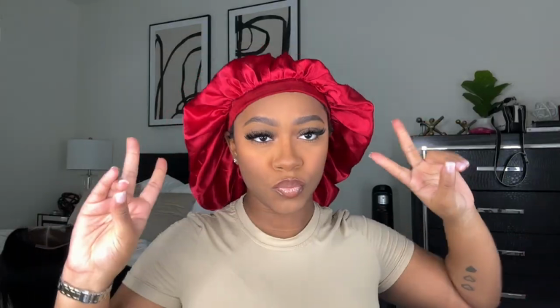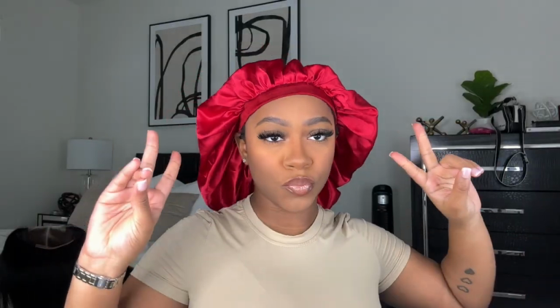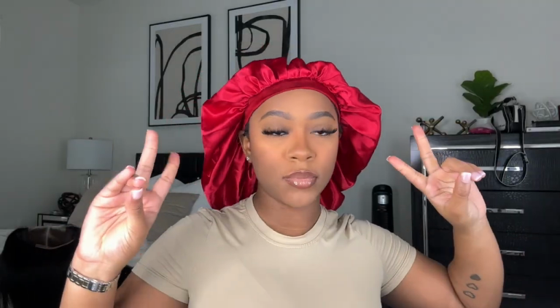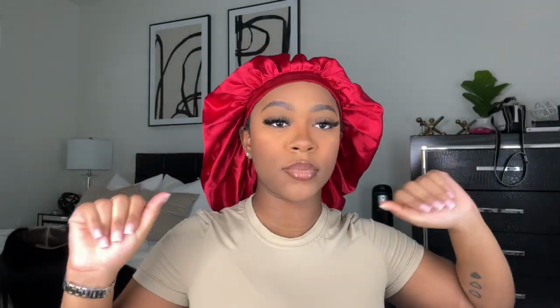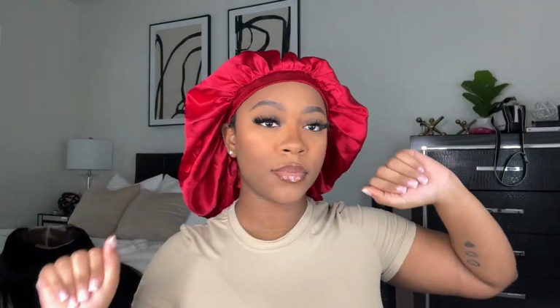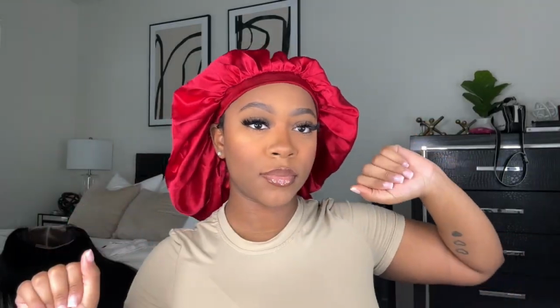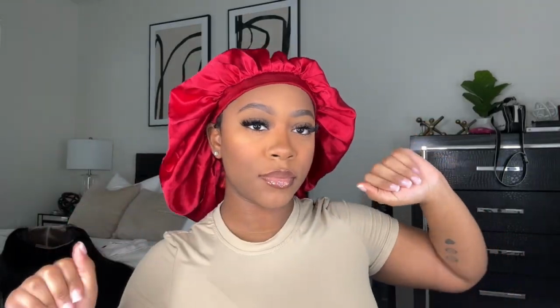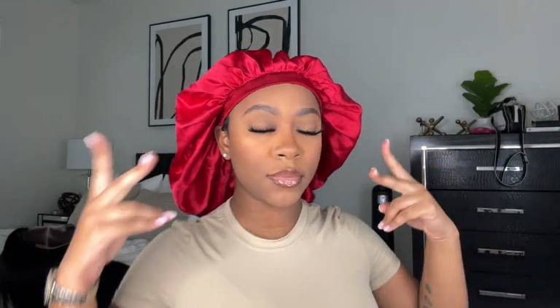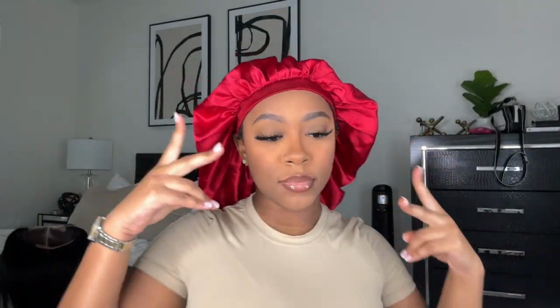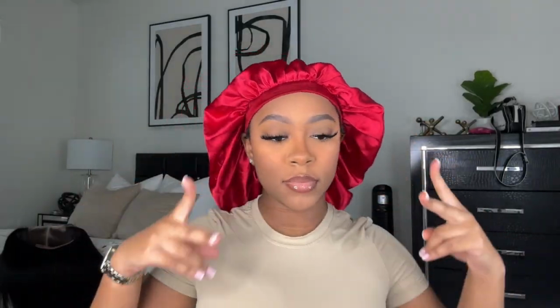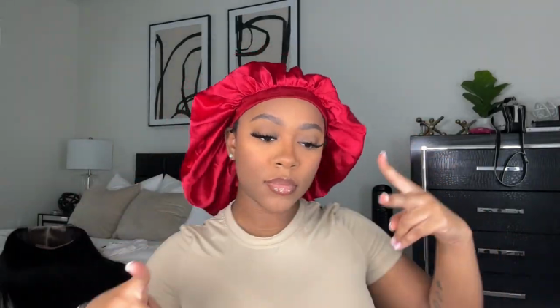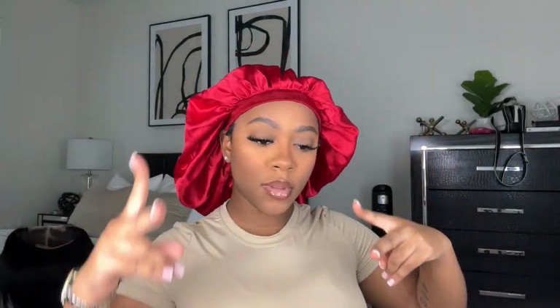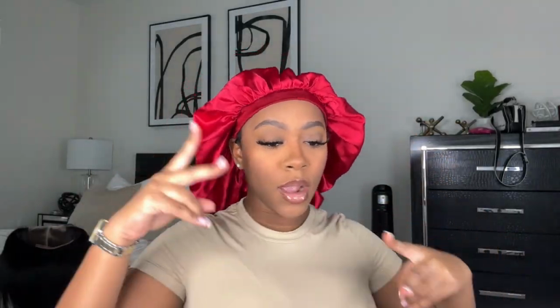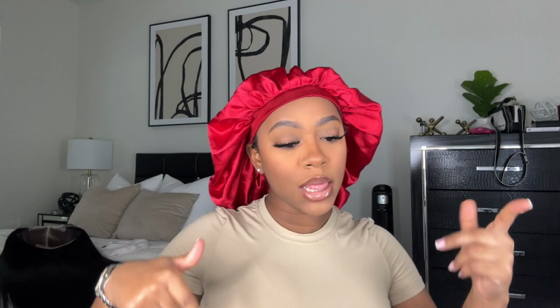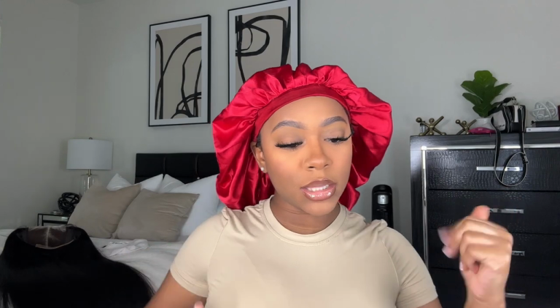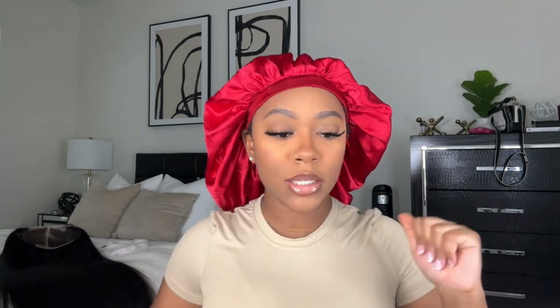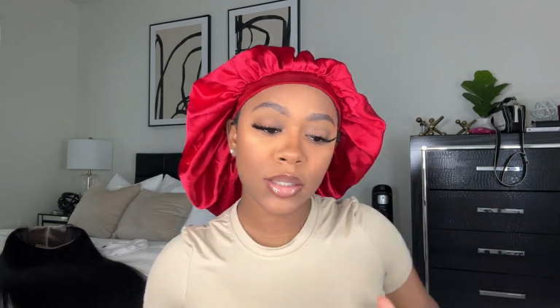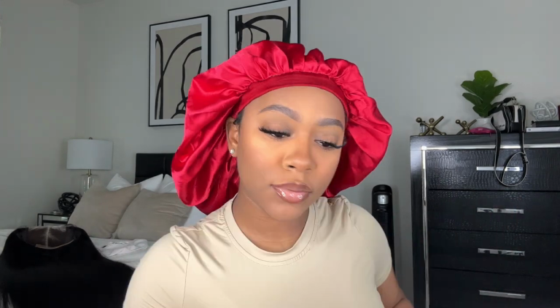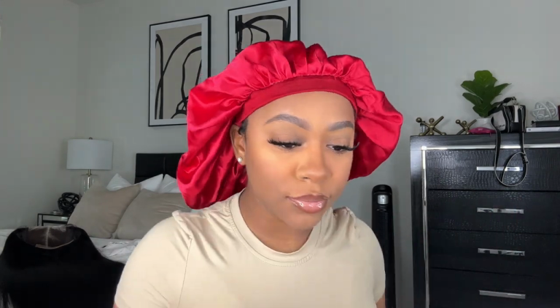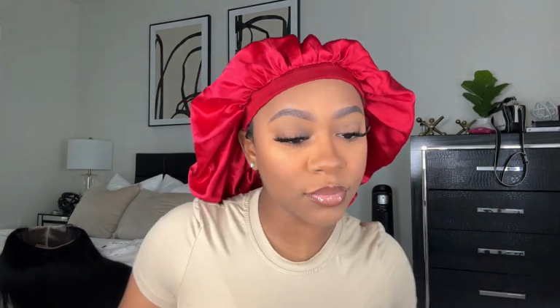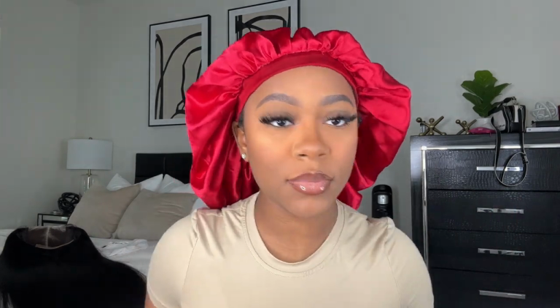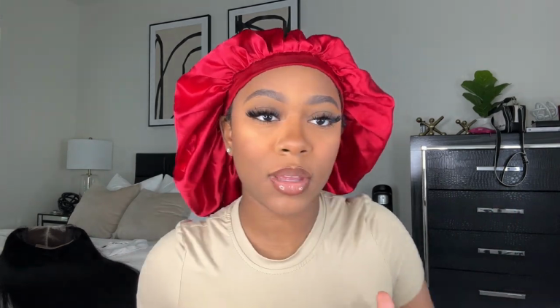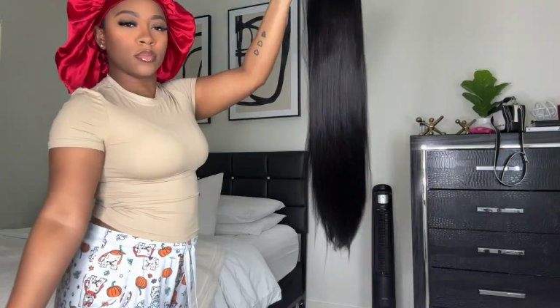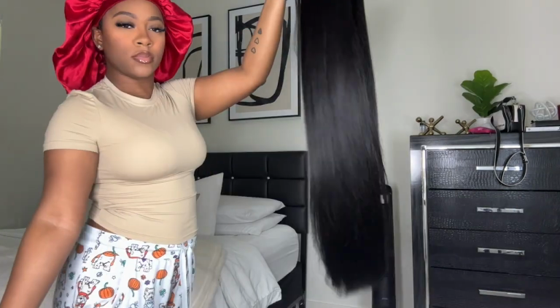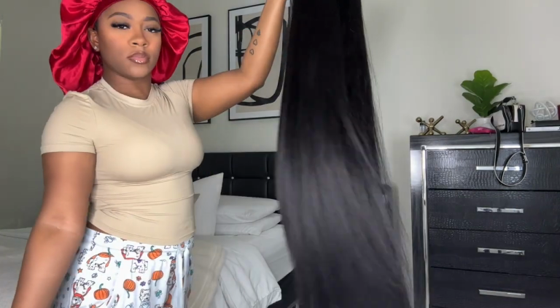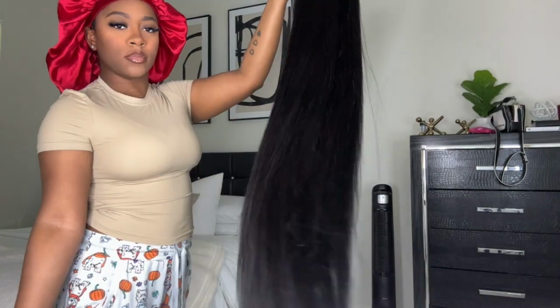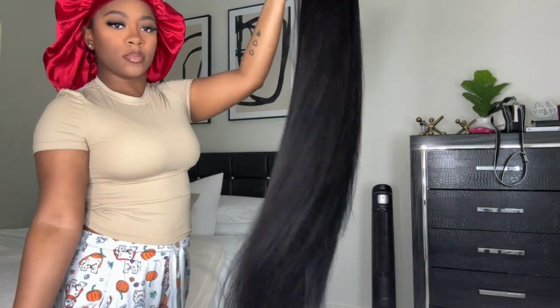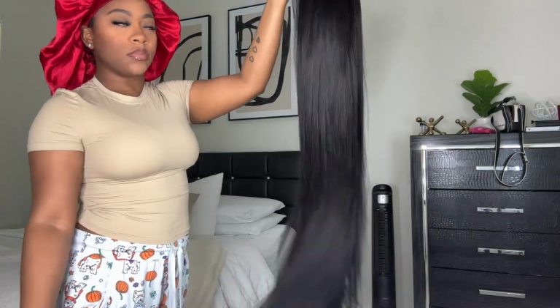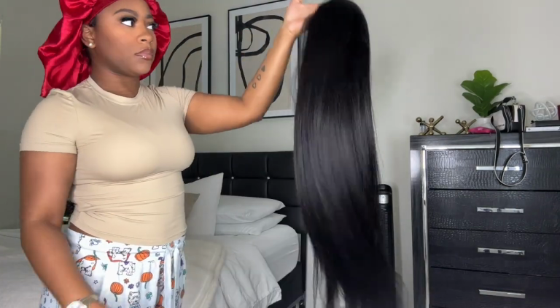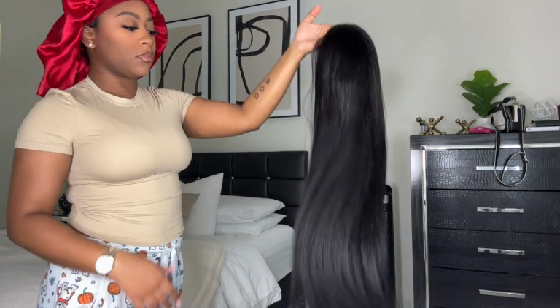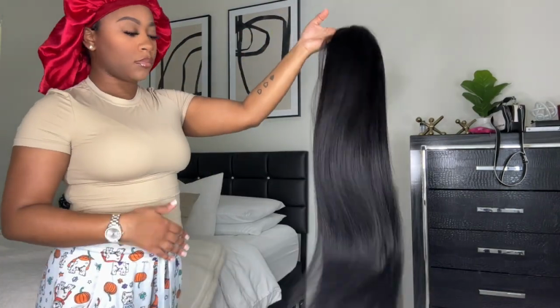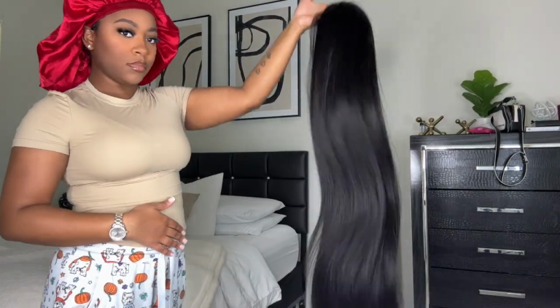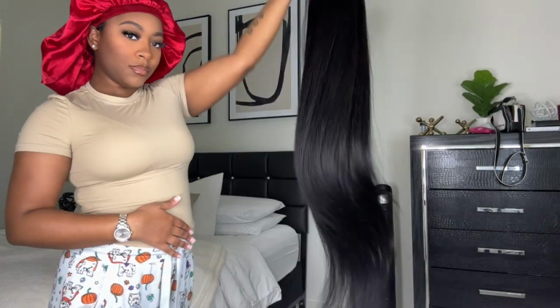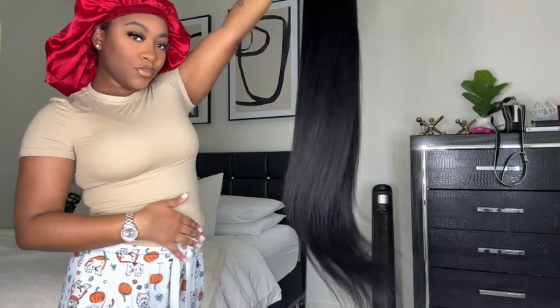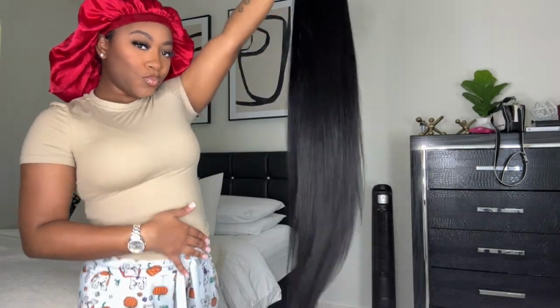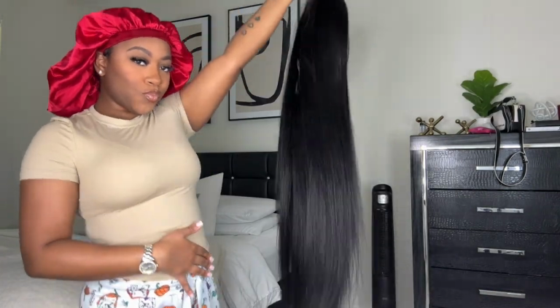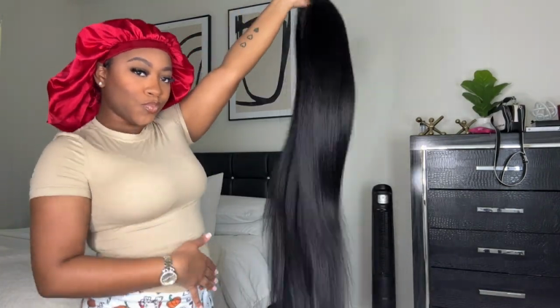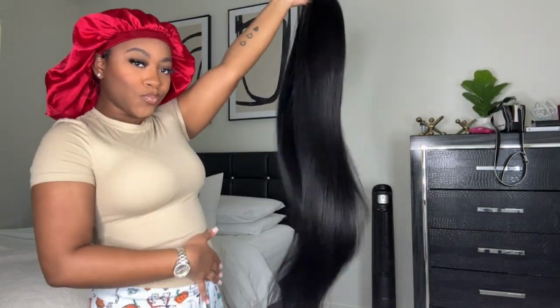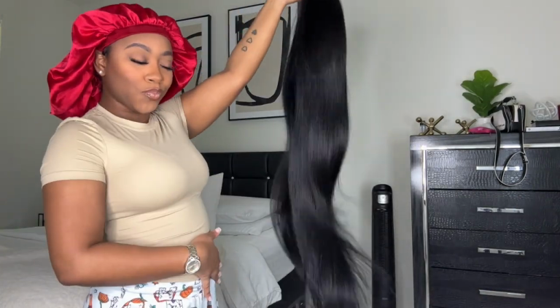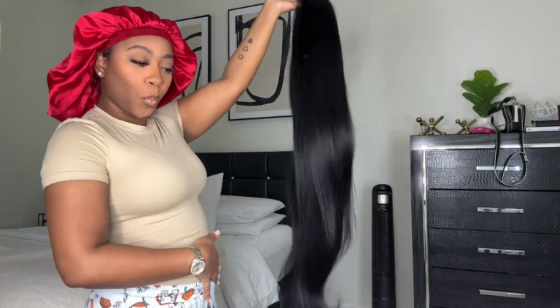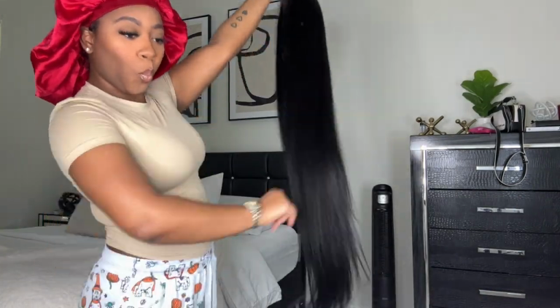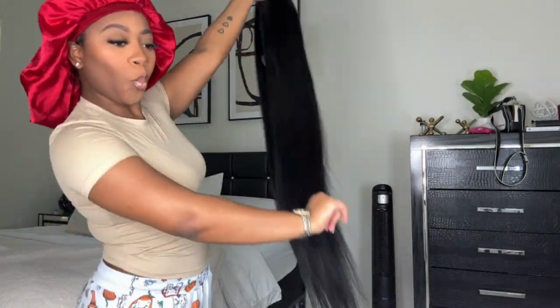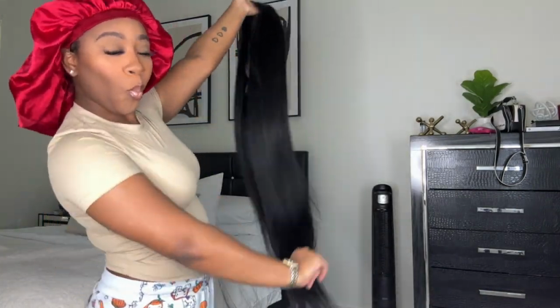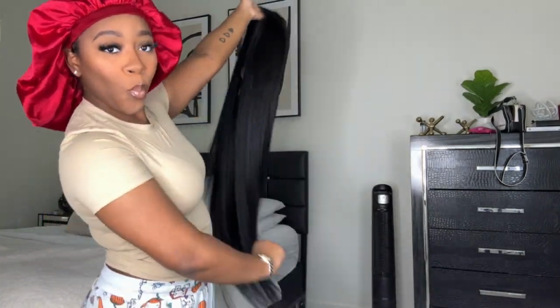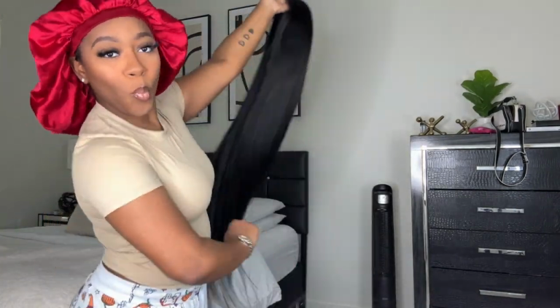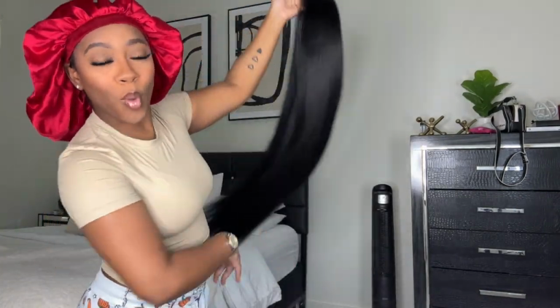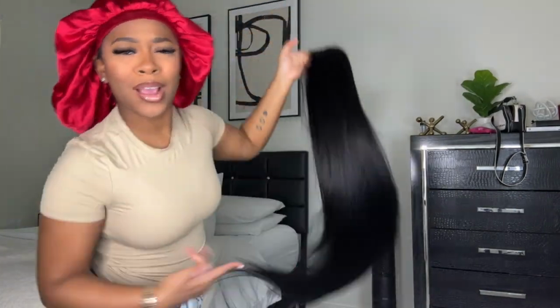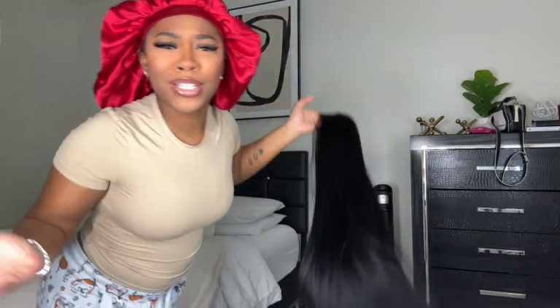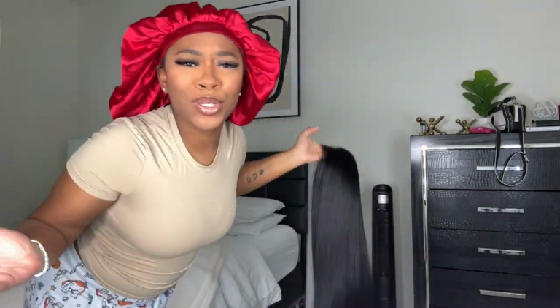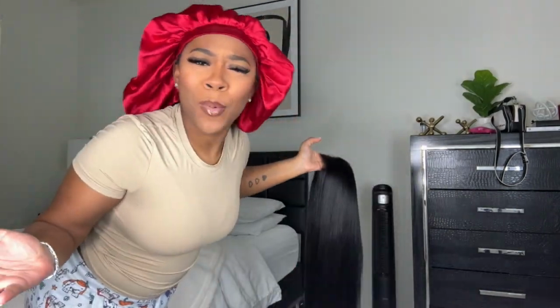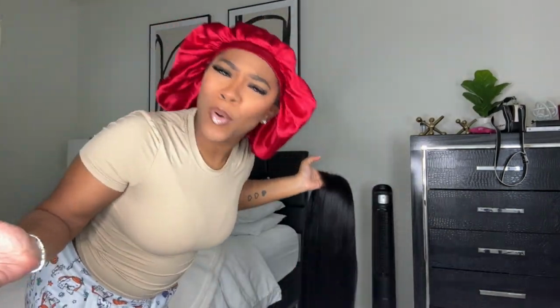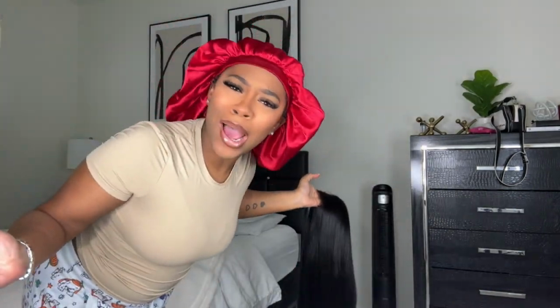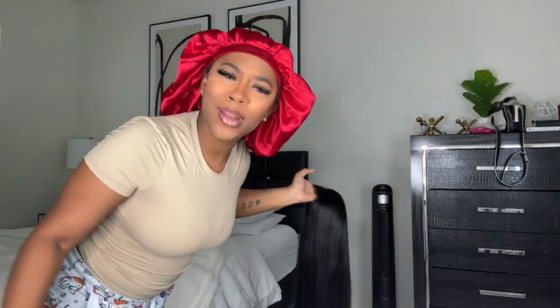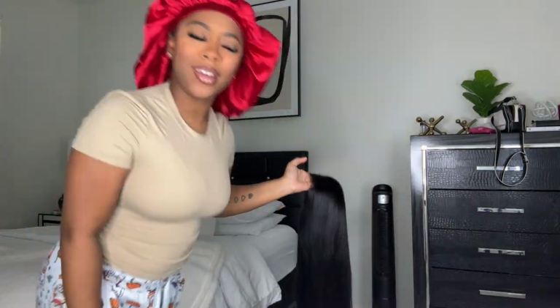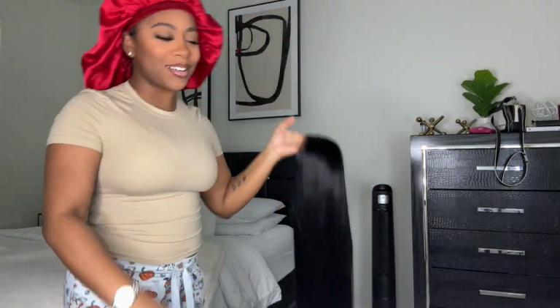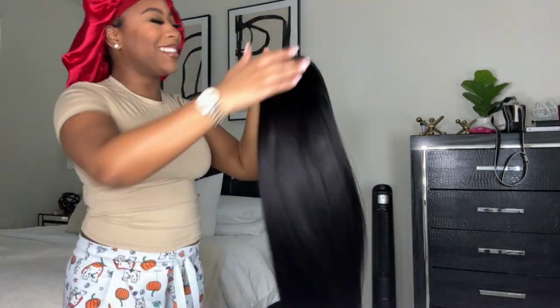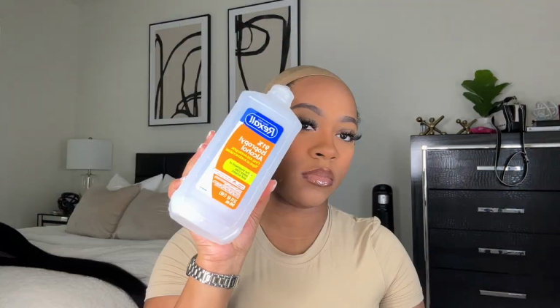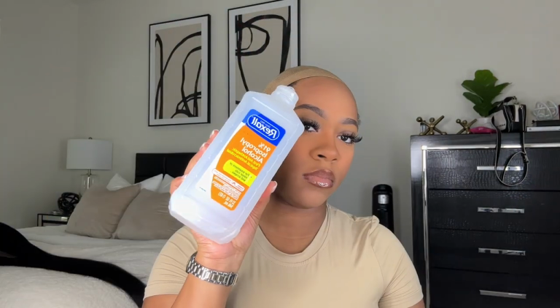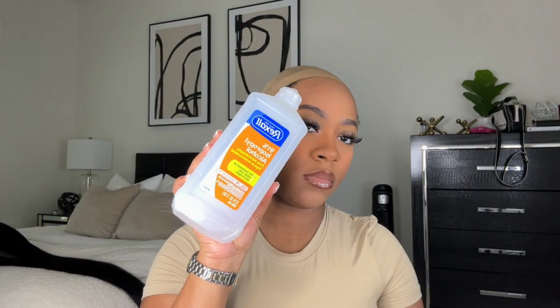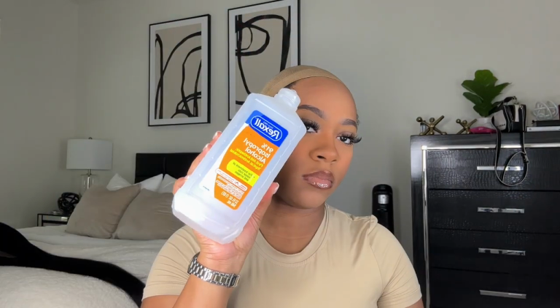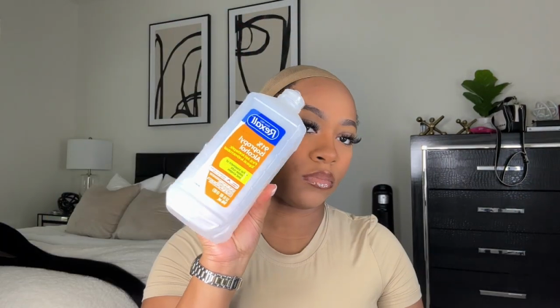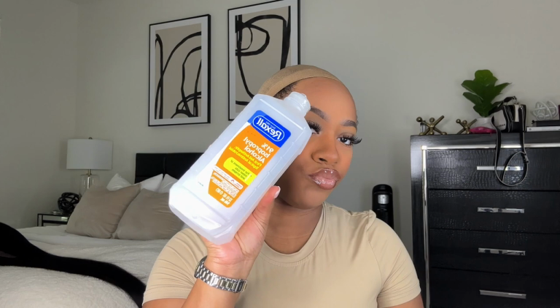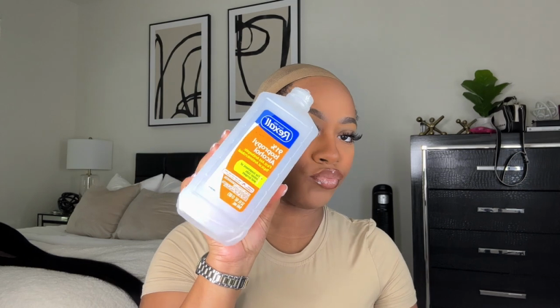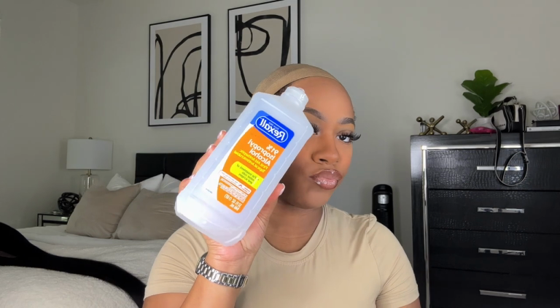Hey y'all, welcome back to my channel. So today I'm going to be doing this Bomb 40 inch 5x5 closure wig installed.